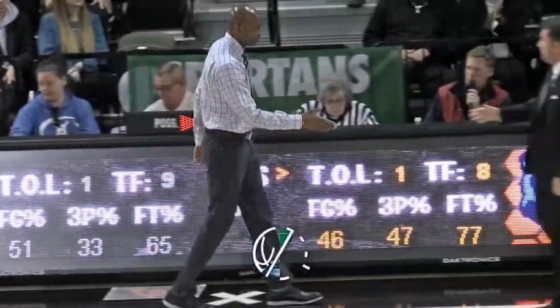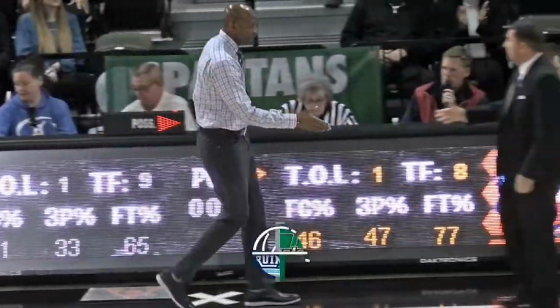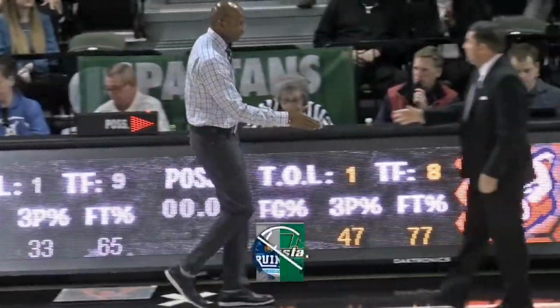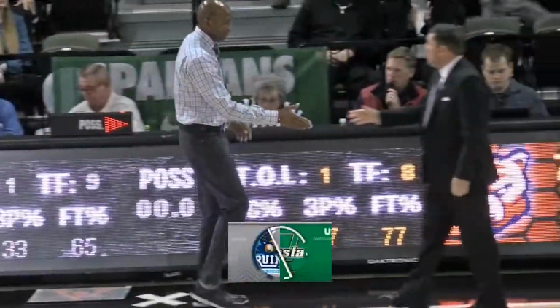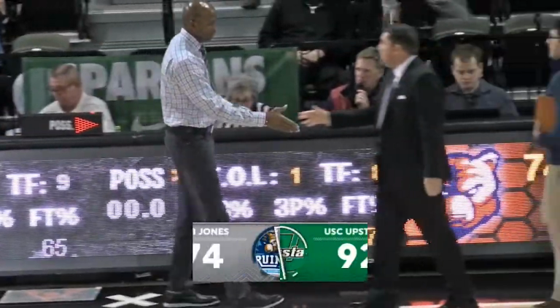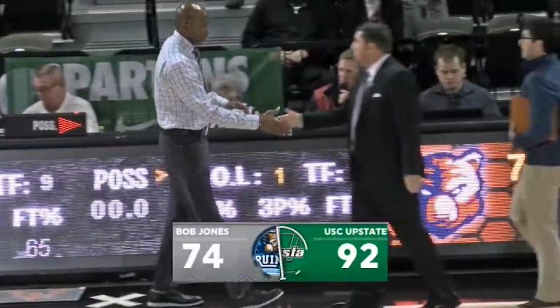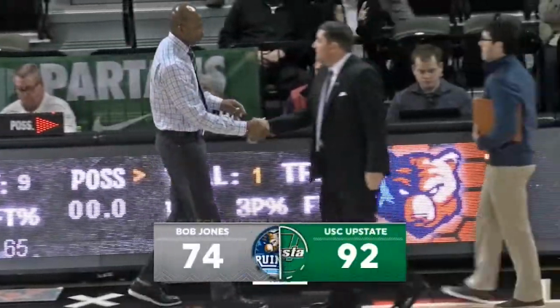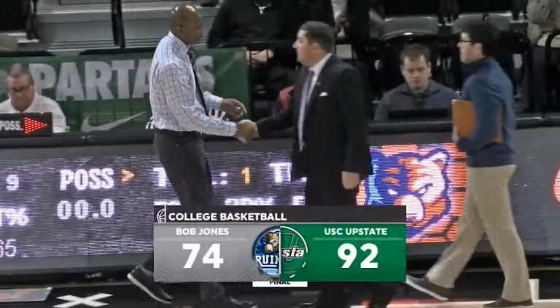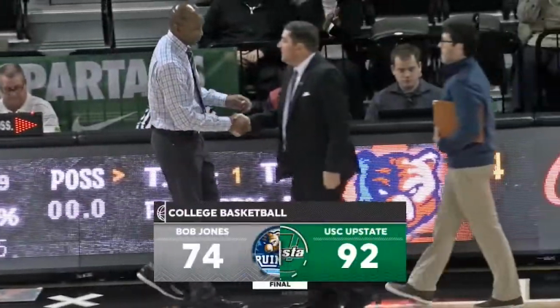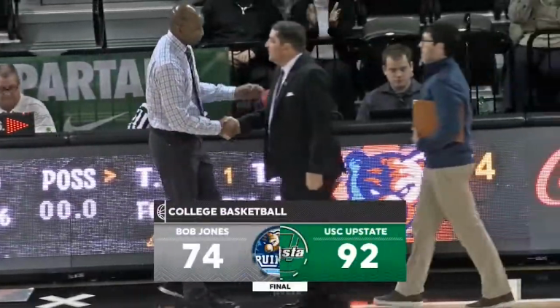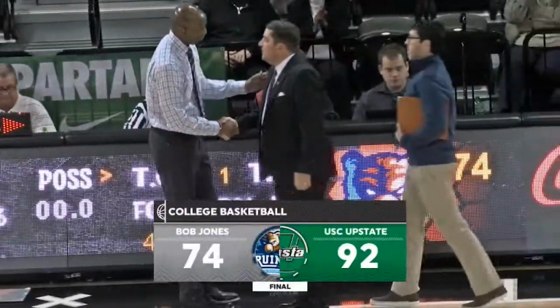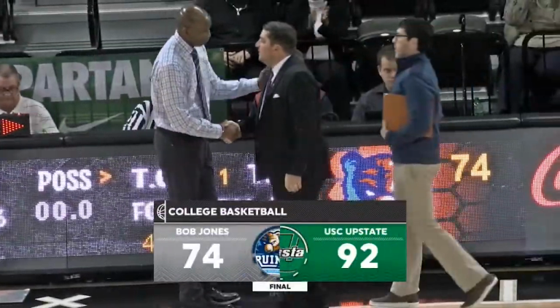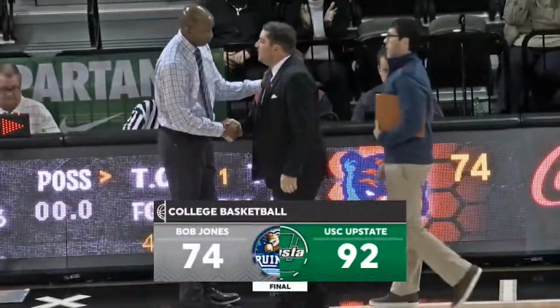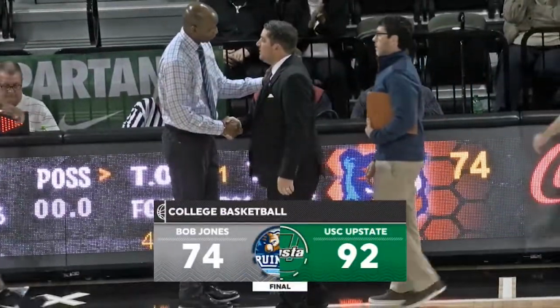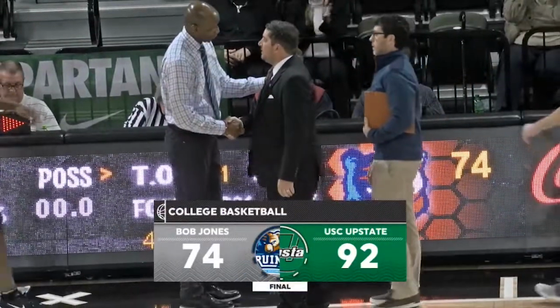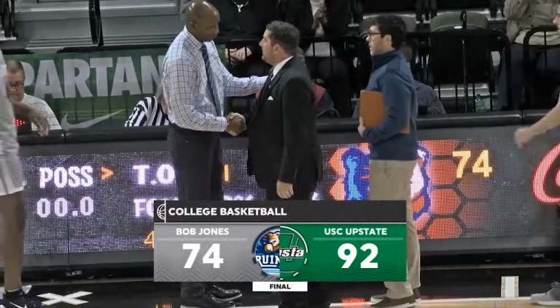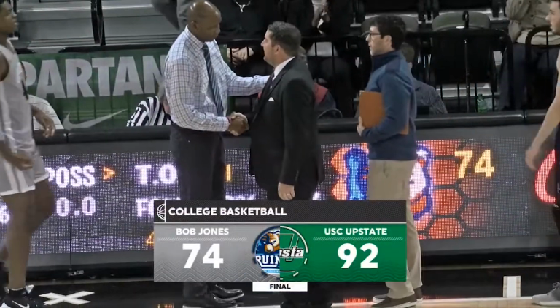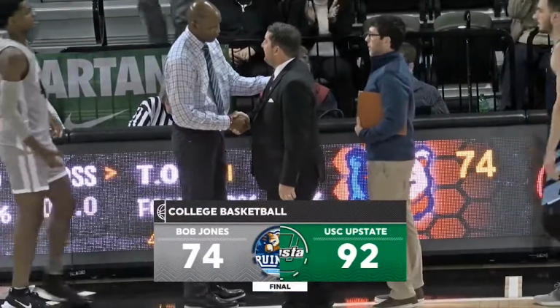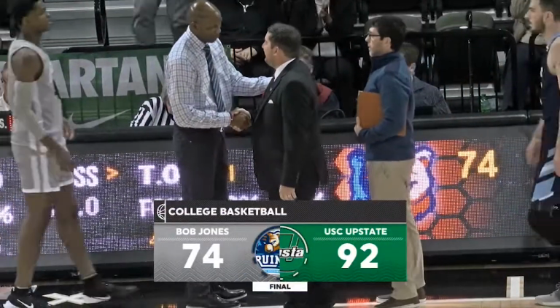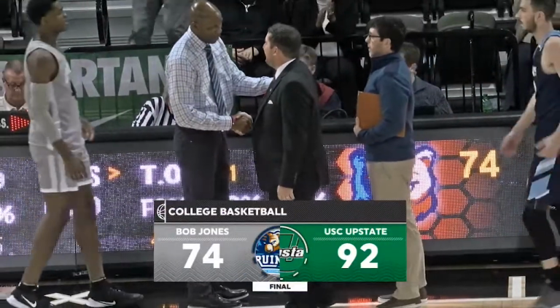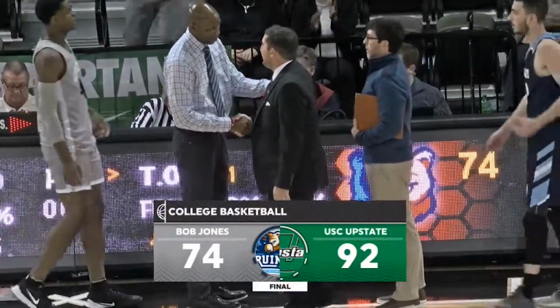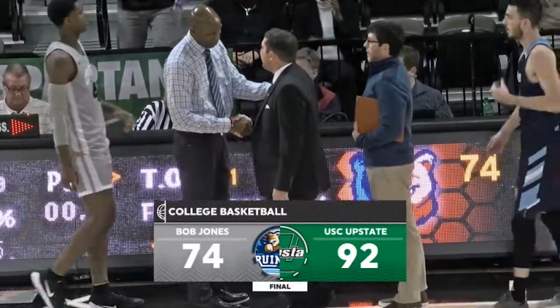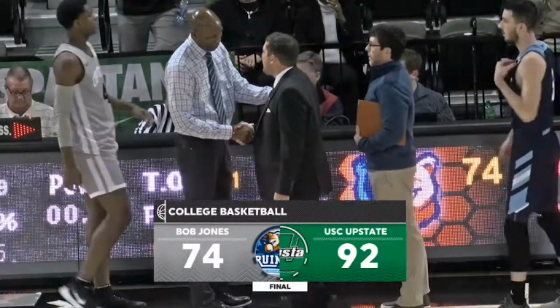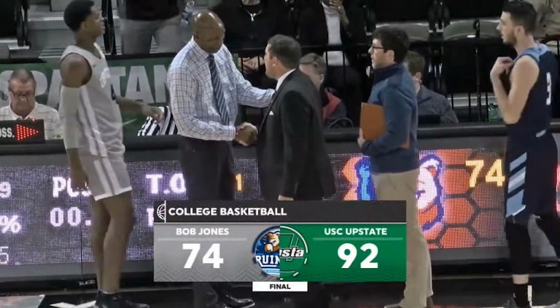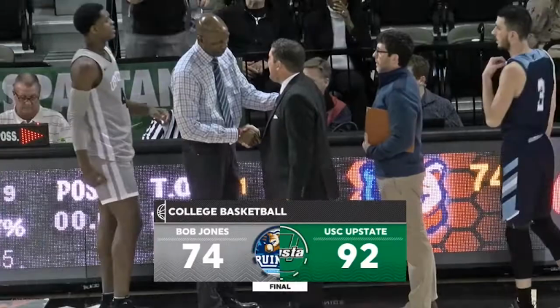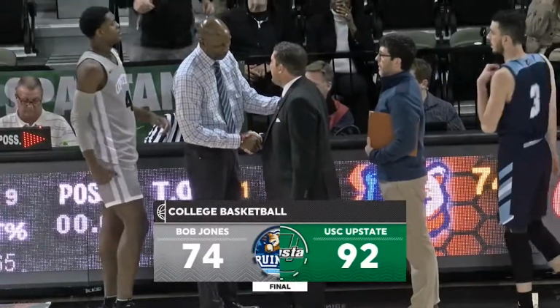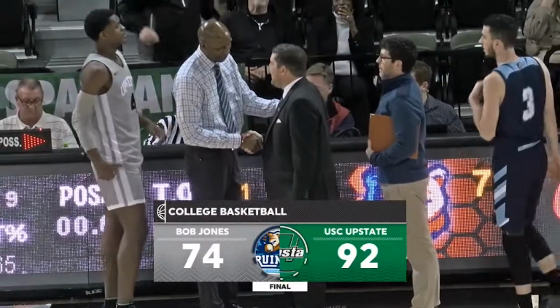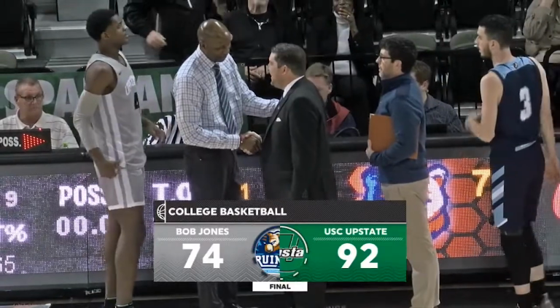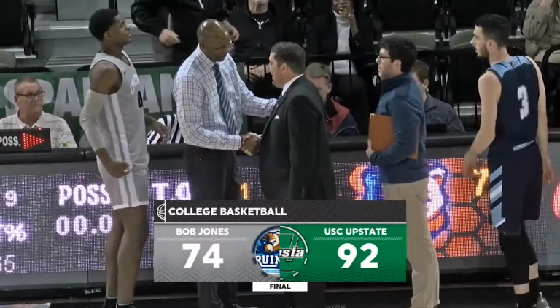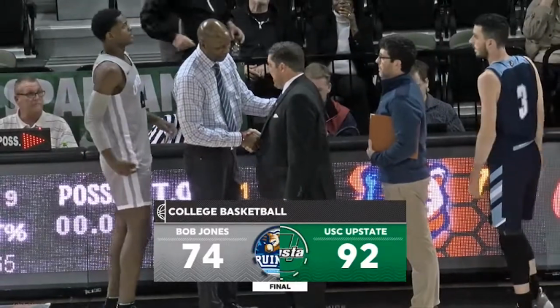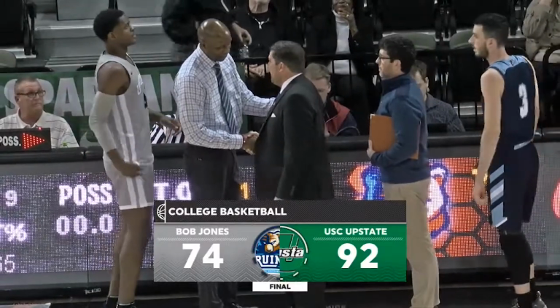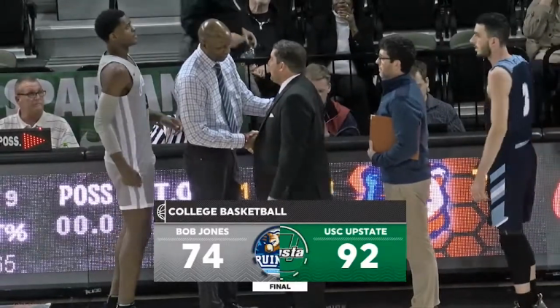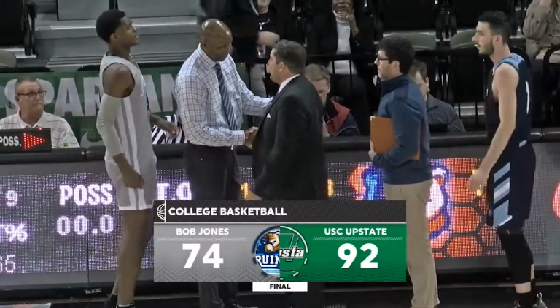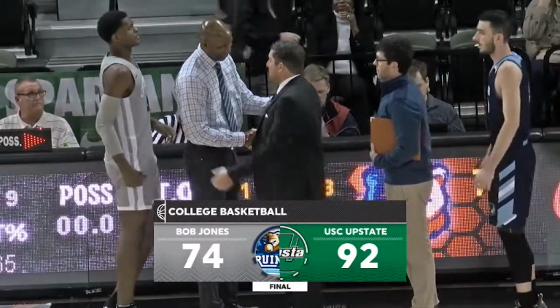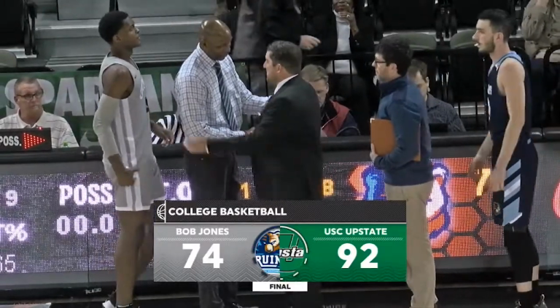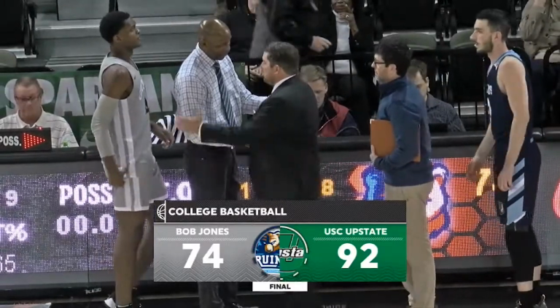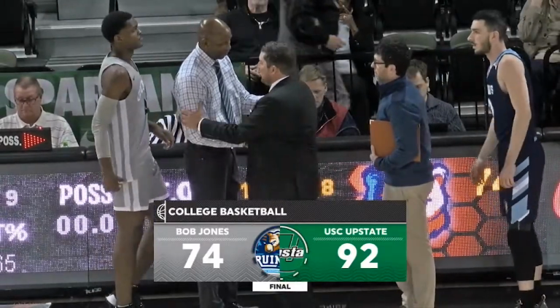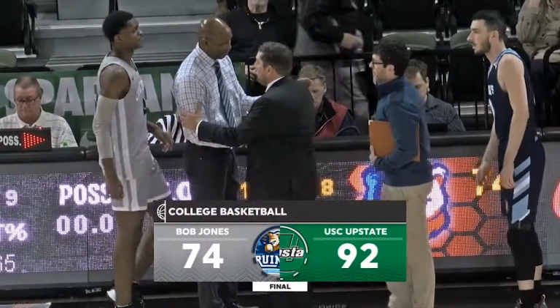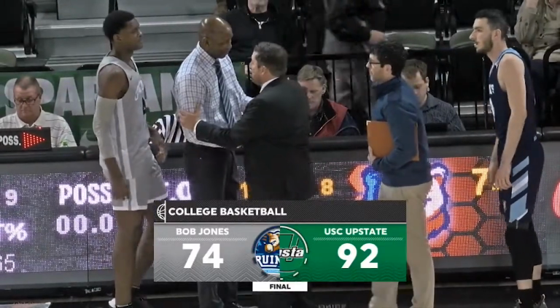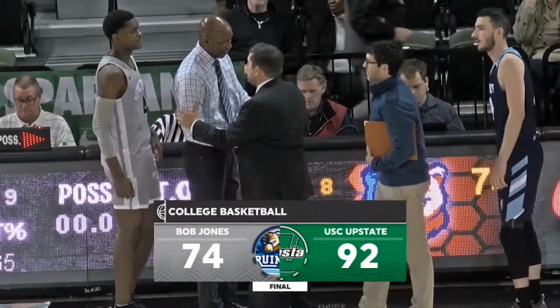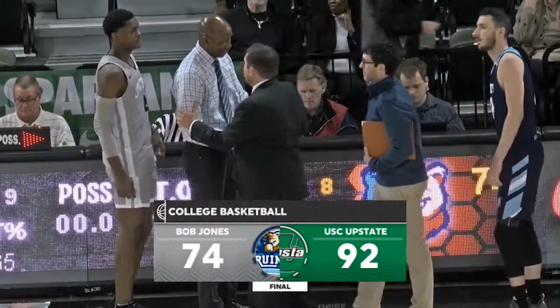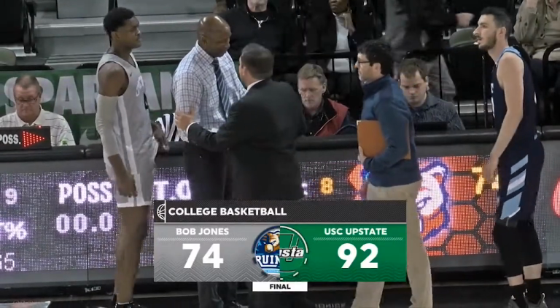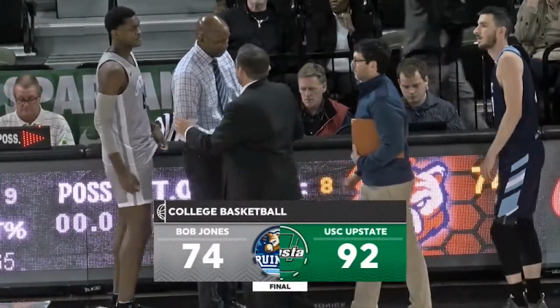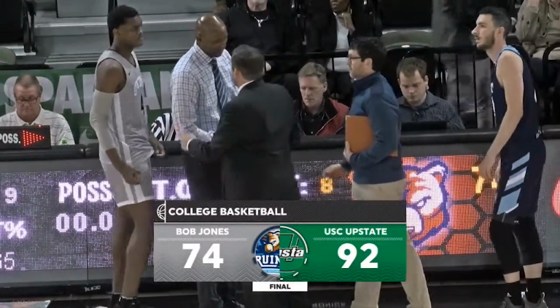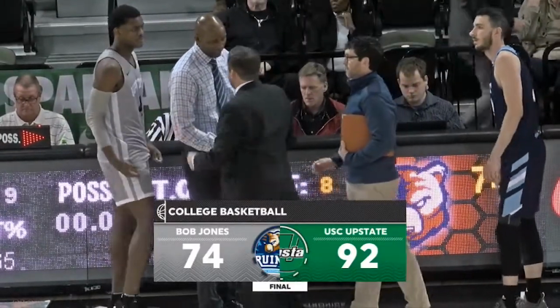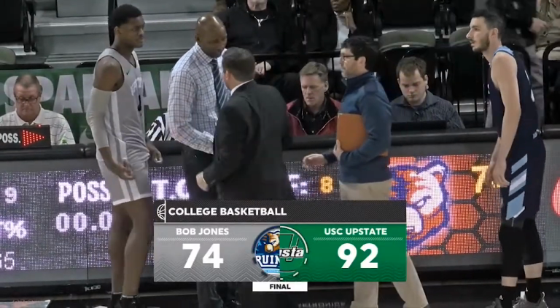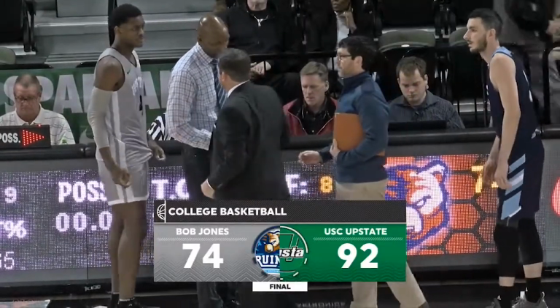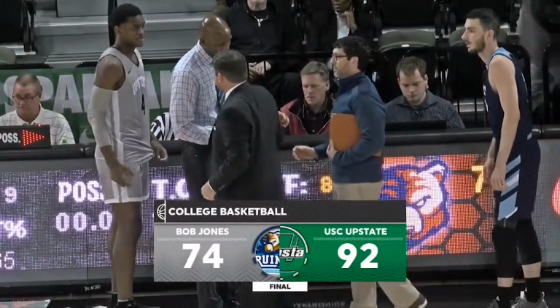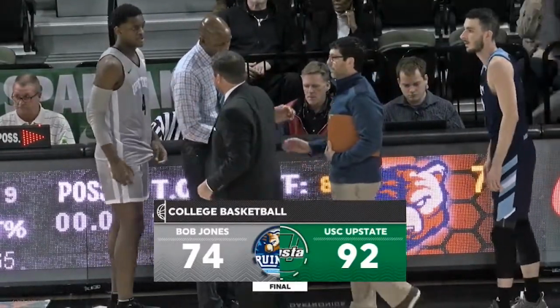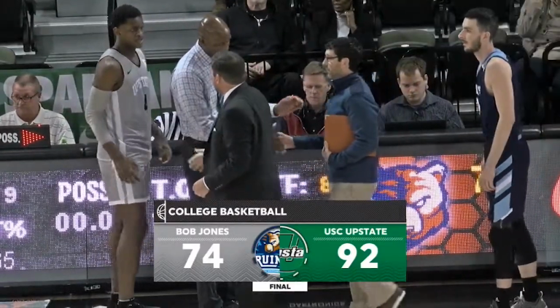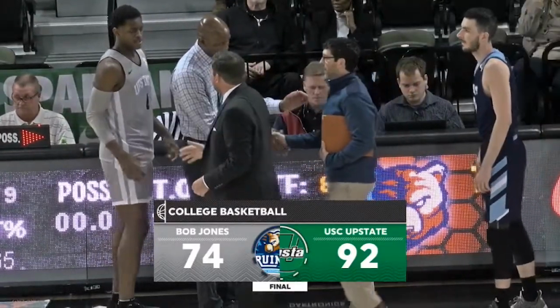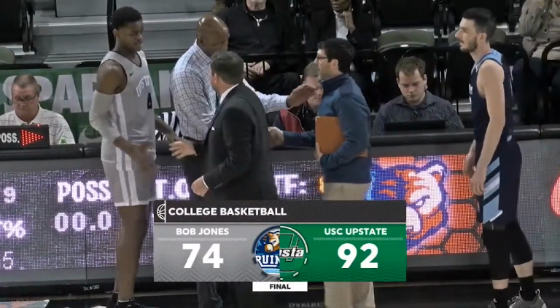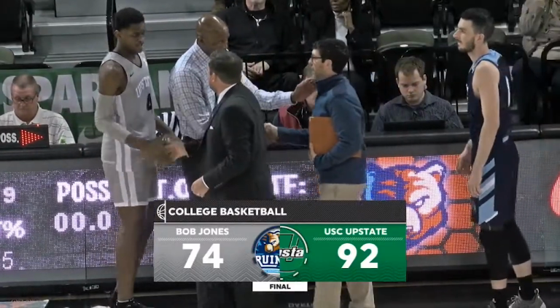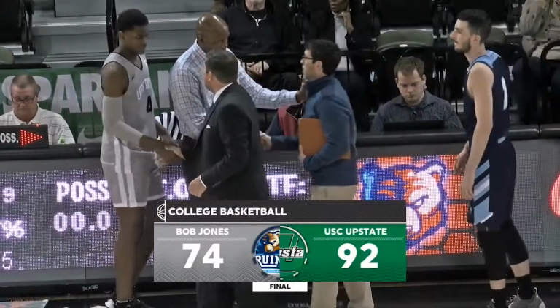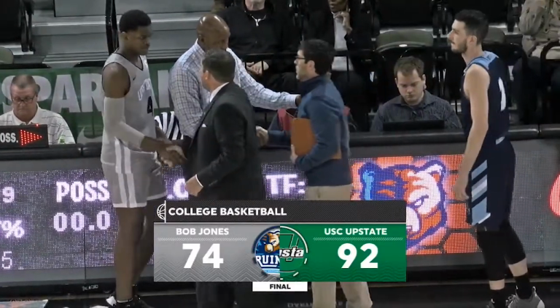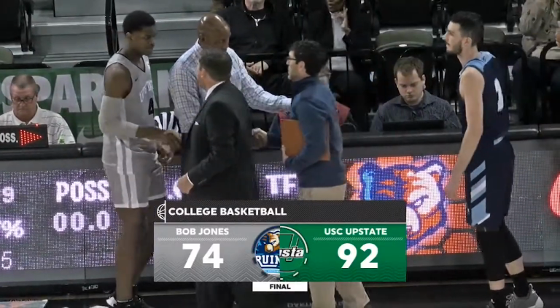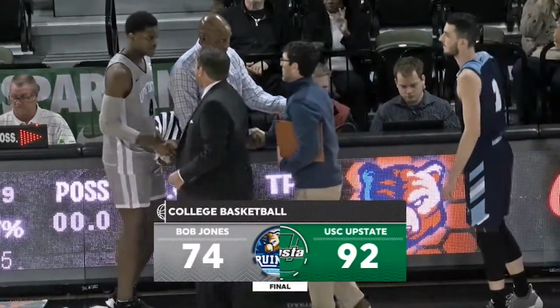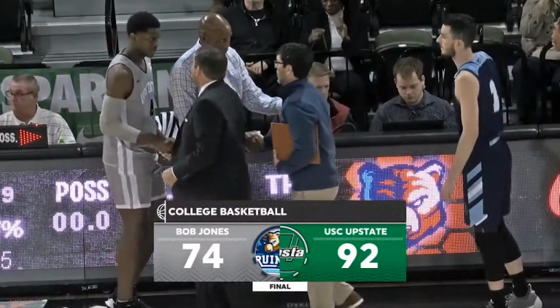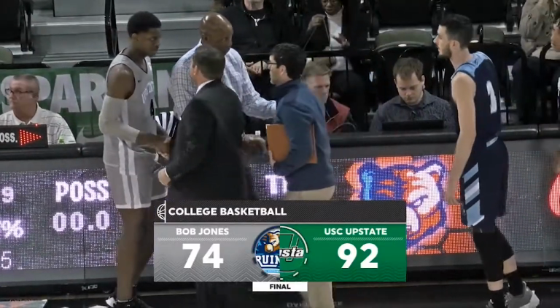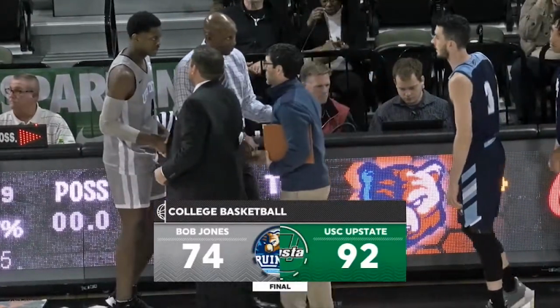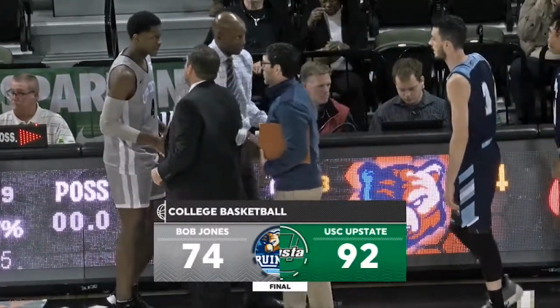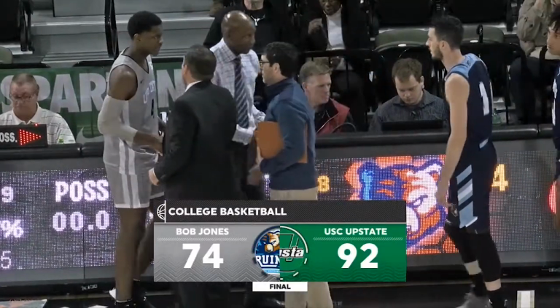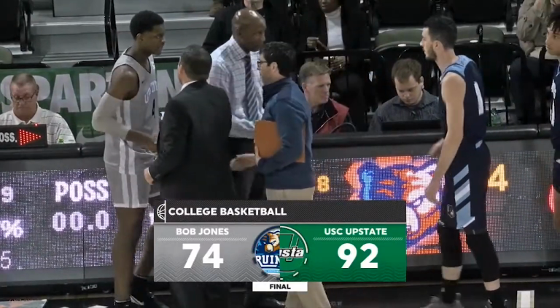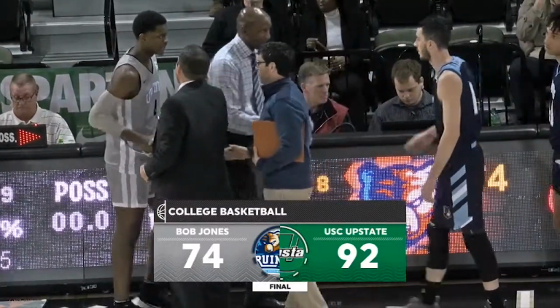For the game recap, I'm Matt Stroudly here with Raul Hunt. Final score: USC Upstate 92, Bob Jones 74.